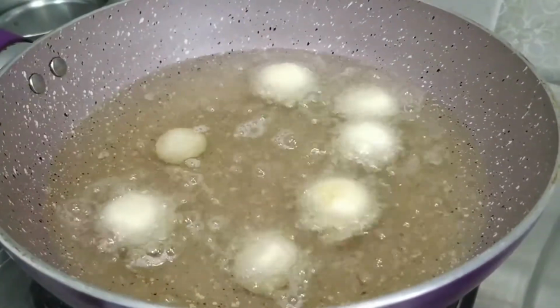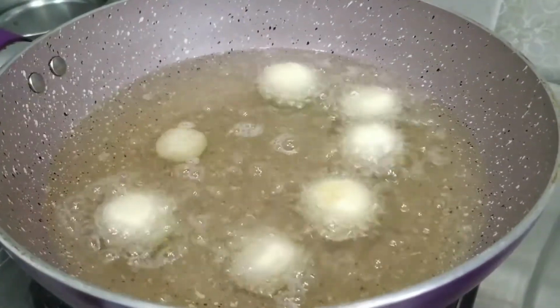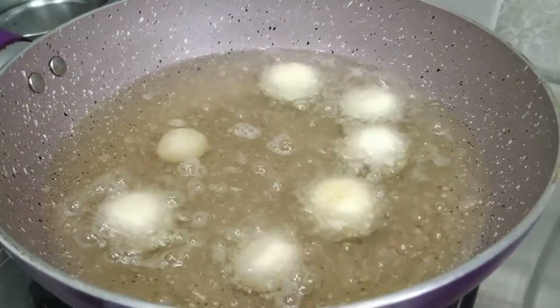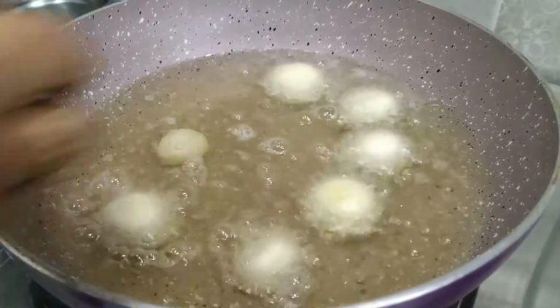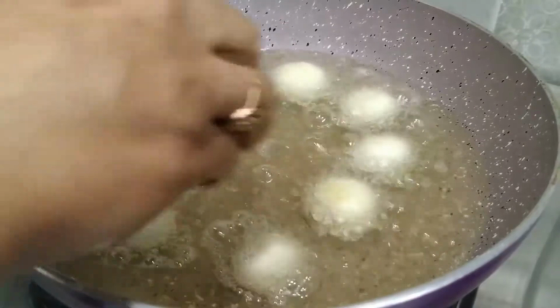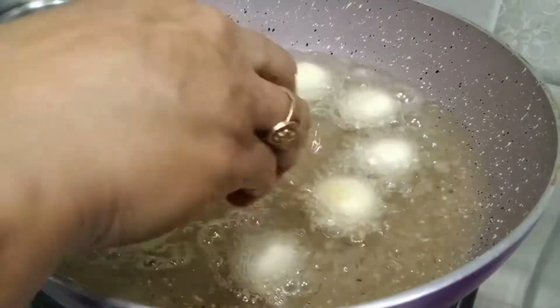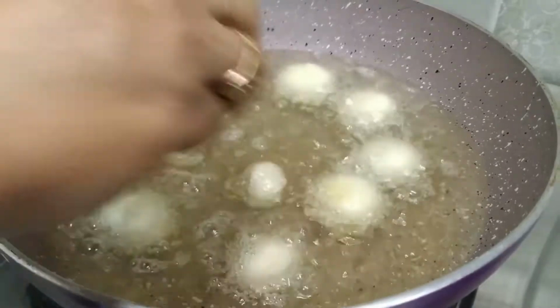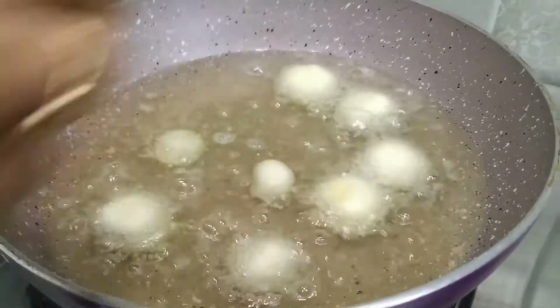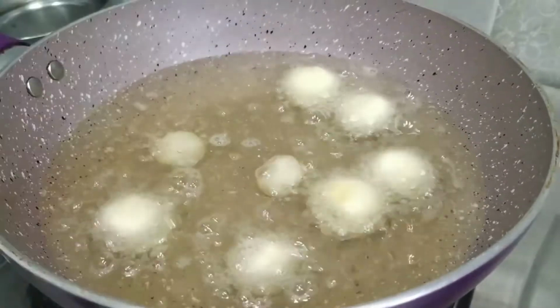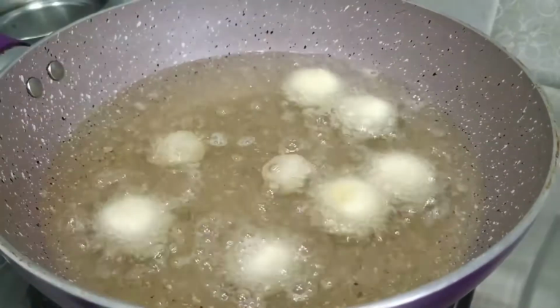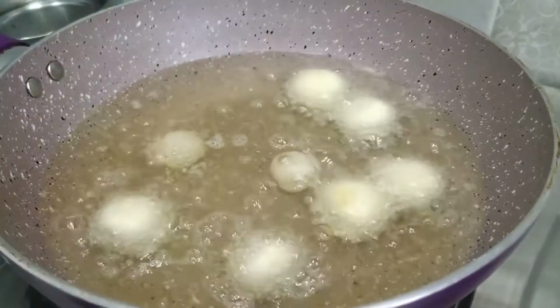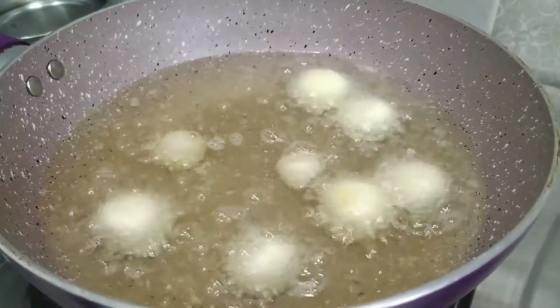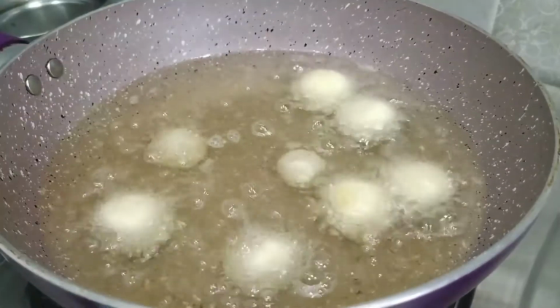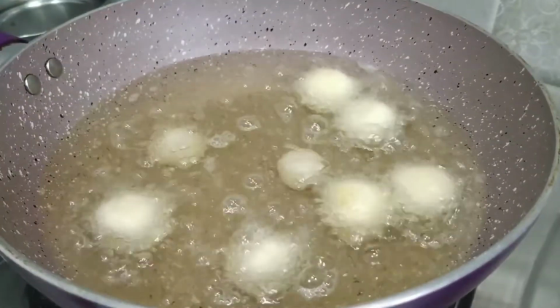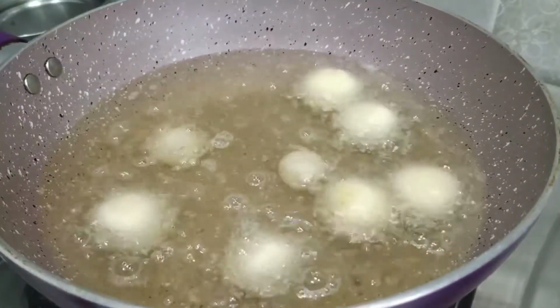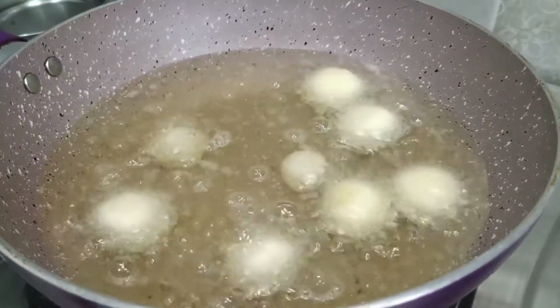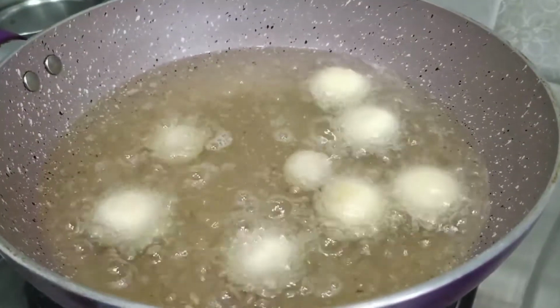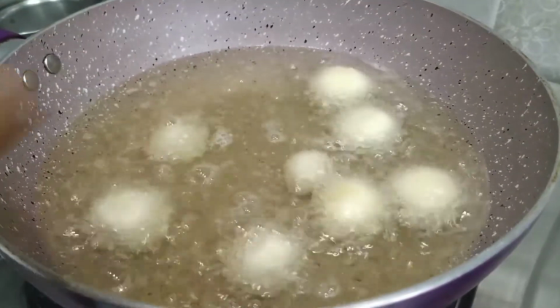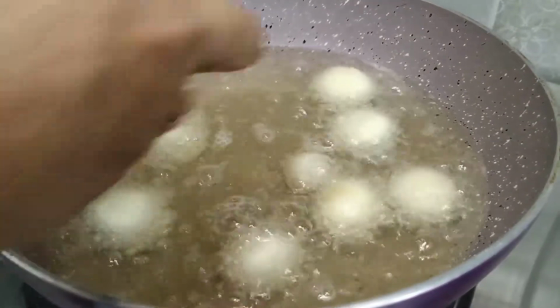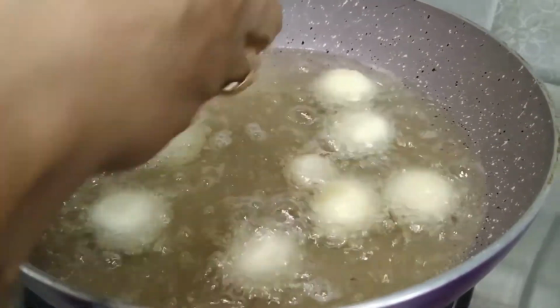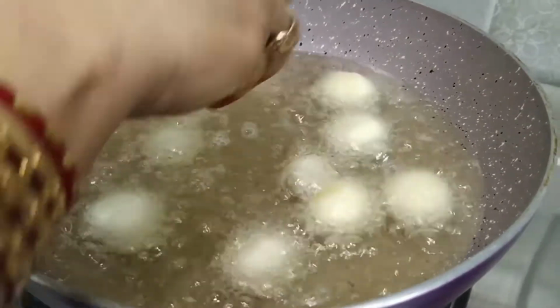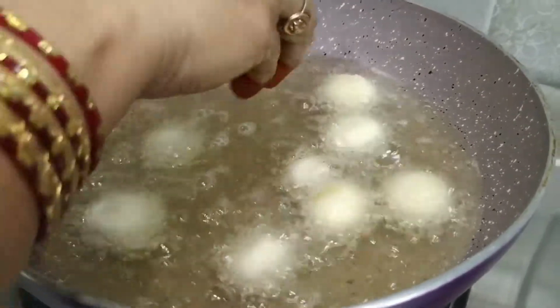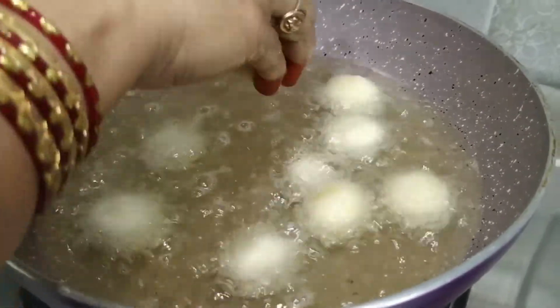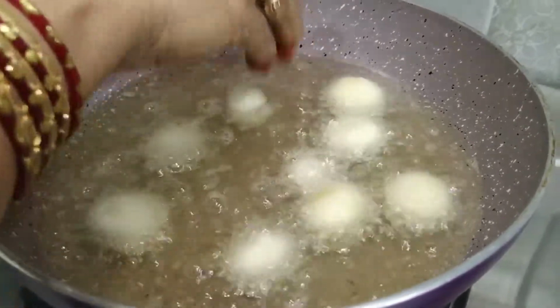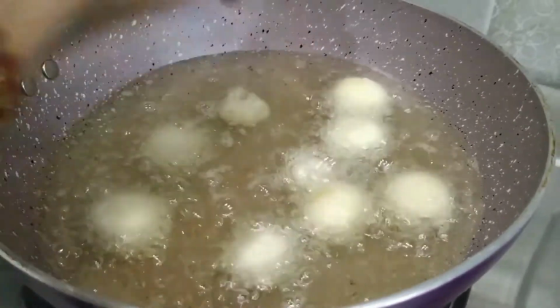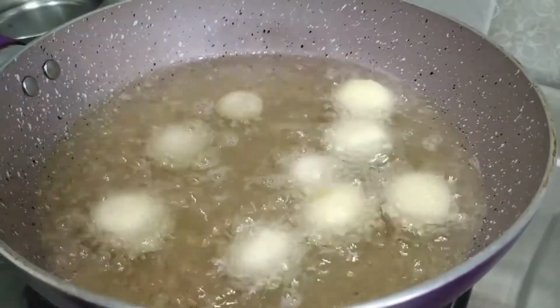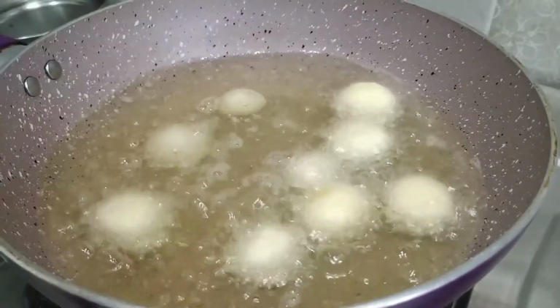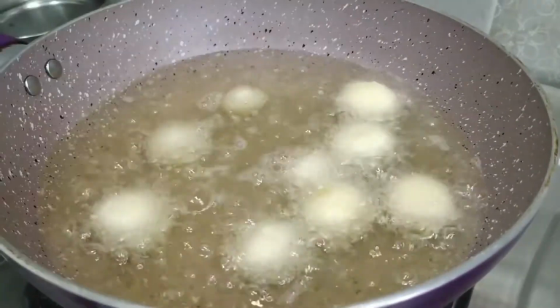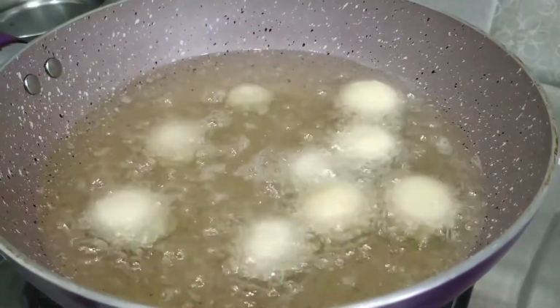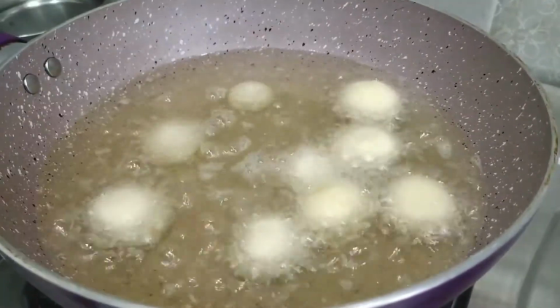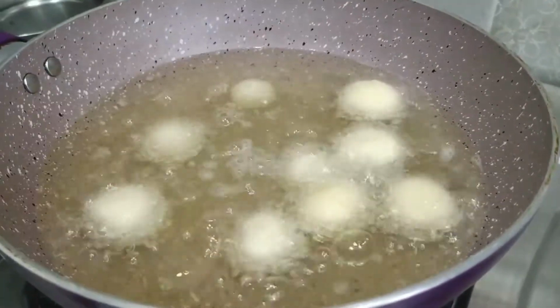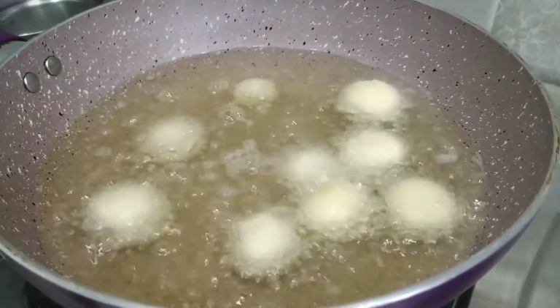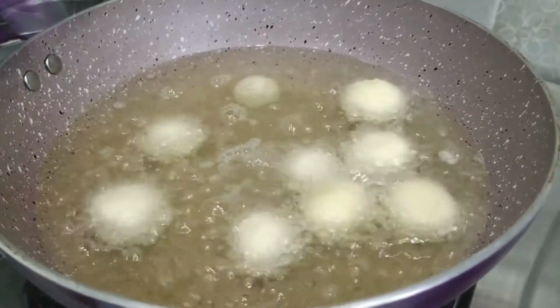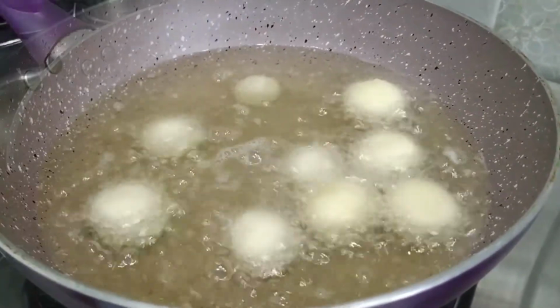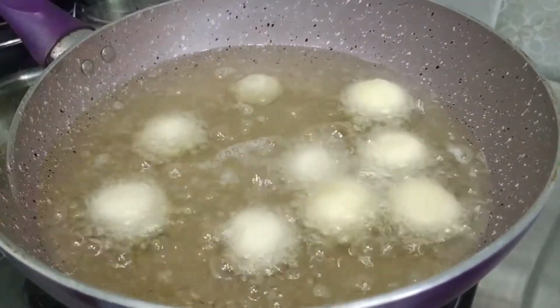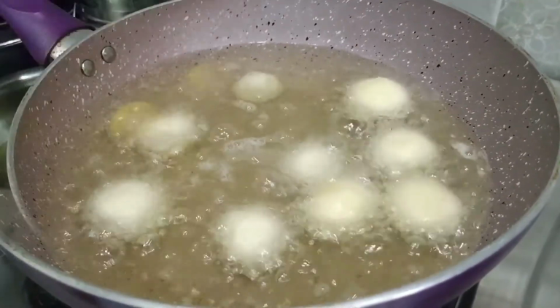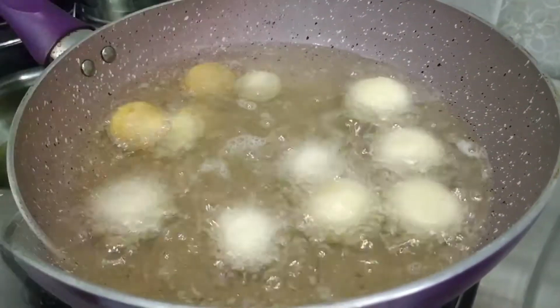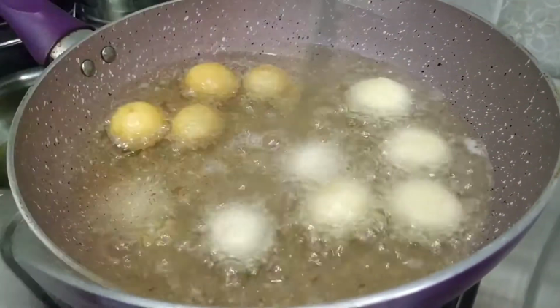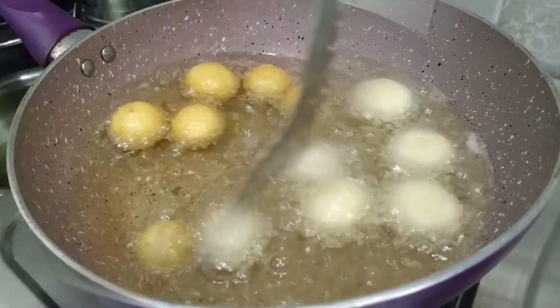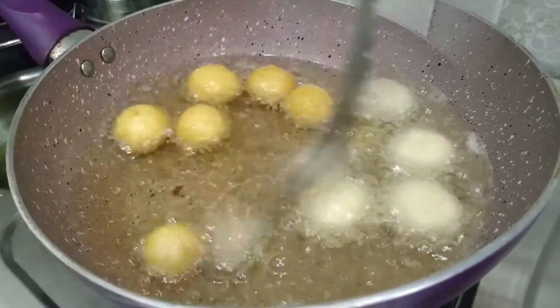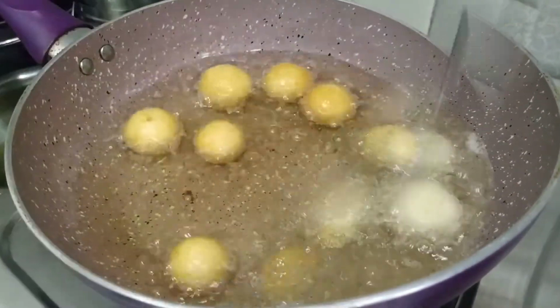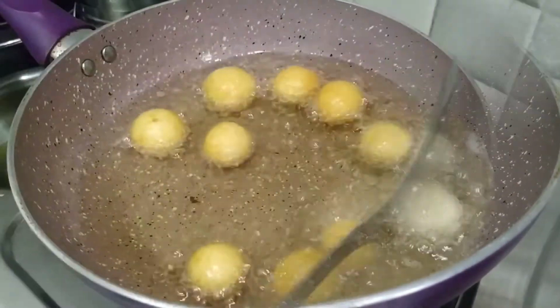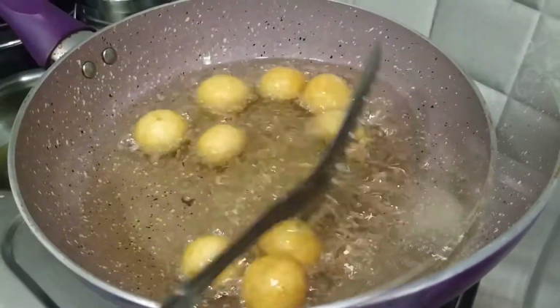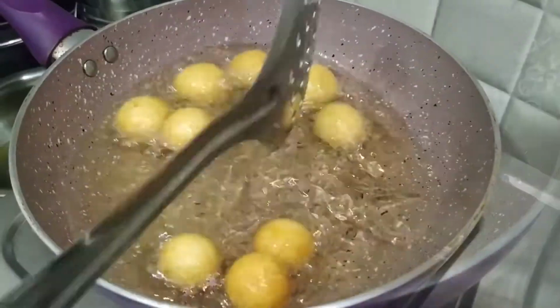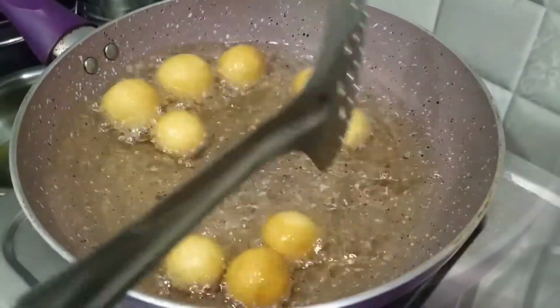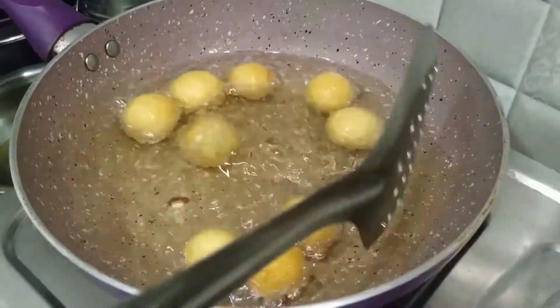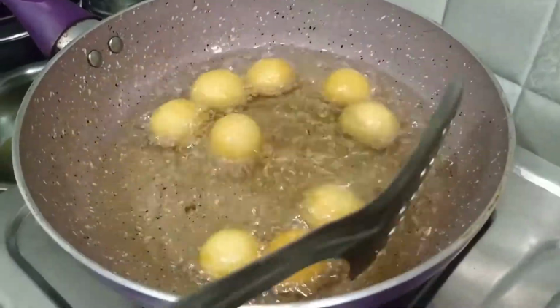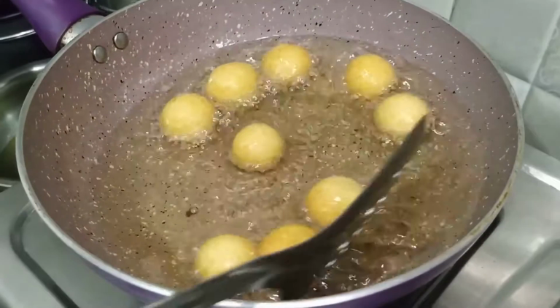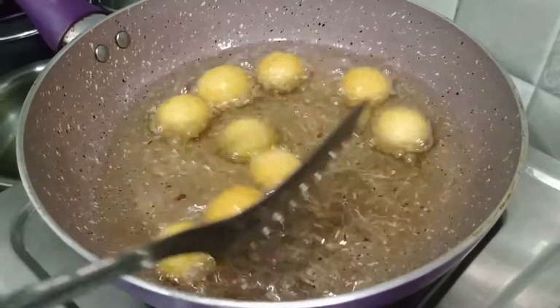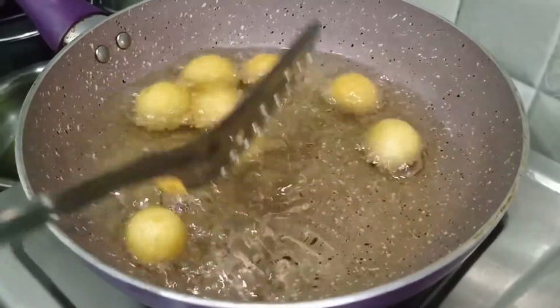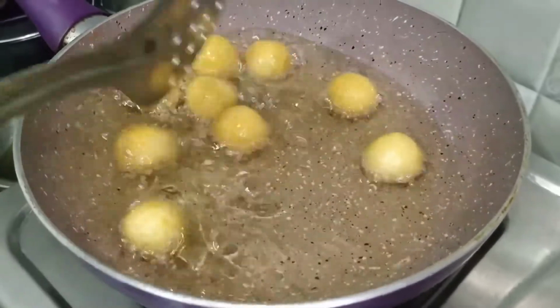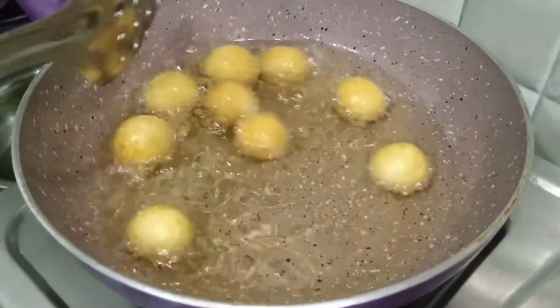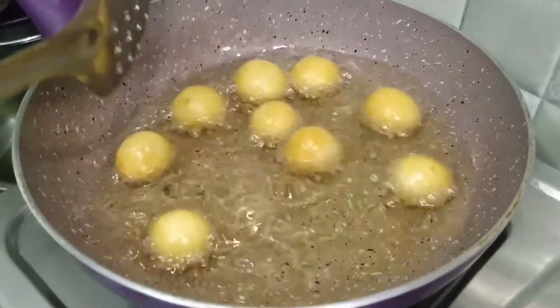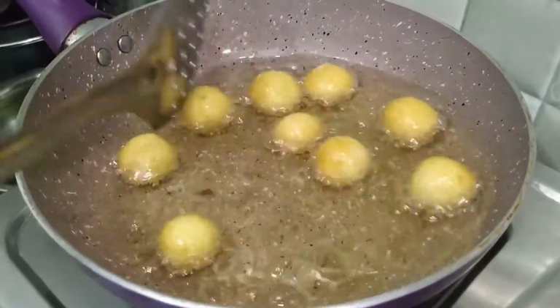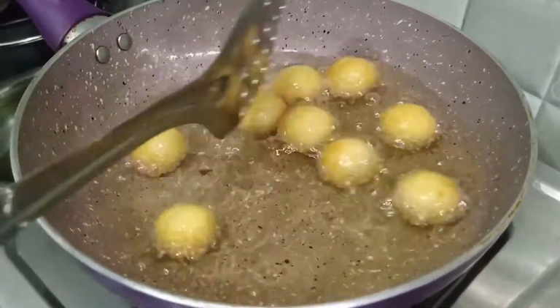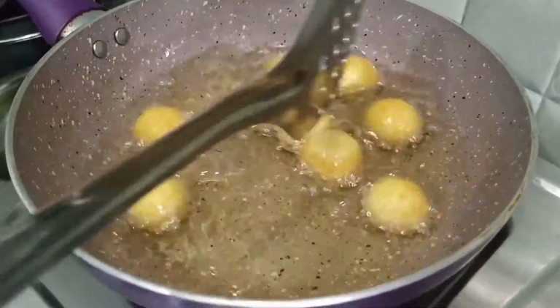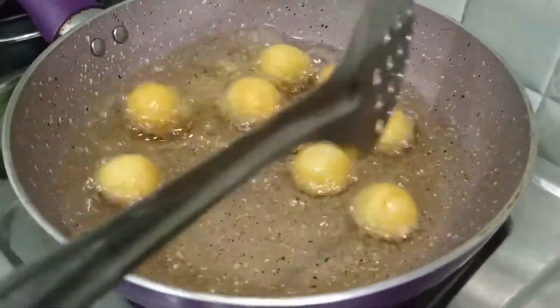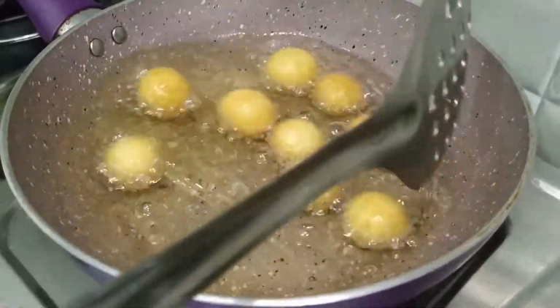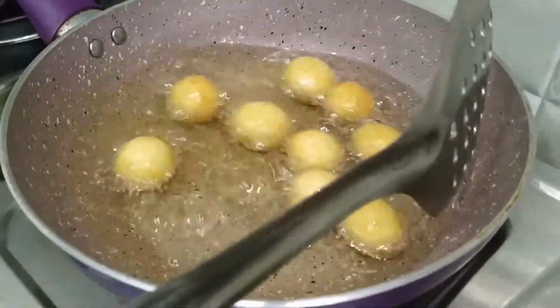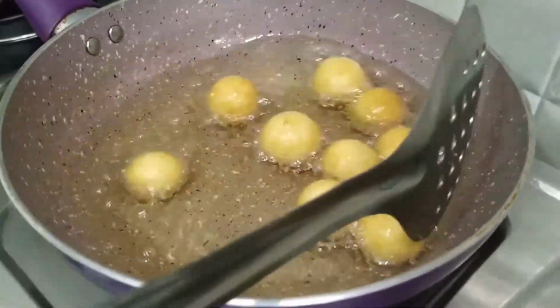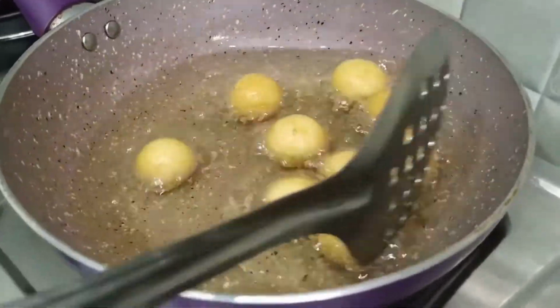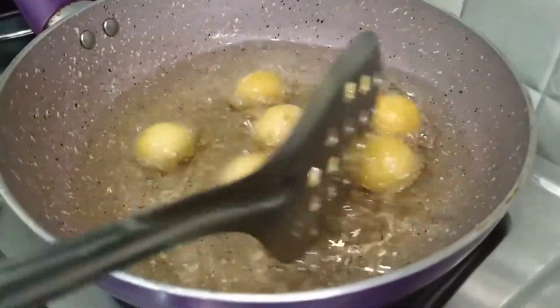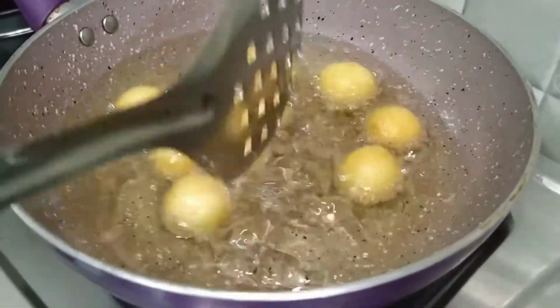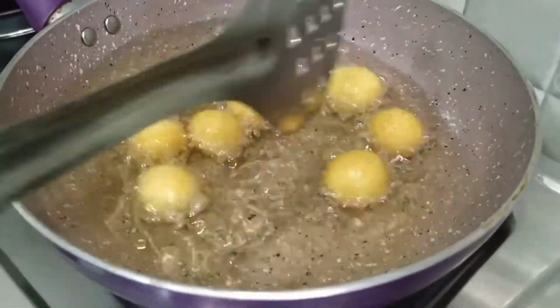Brown color — the gulab jamun is turning brown color.